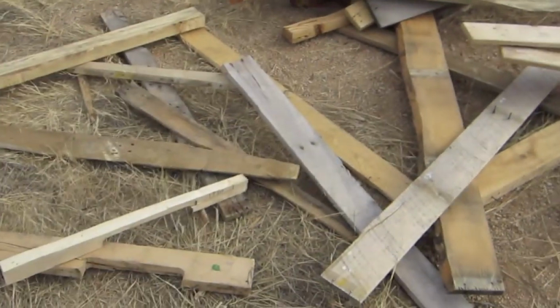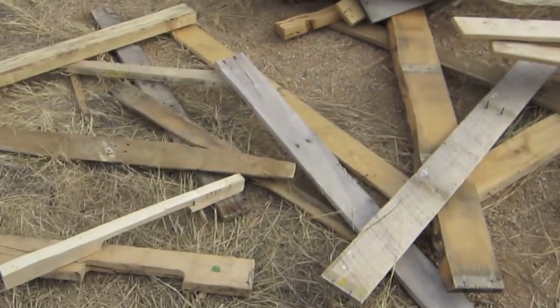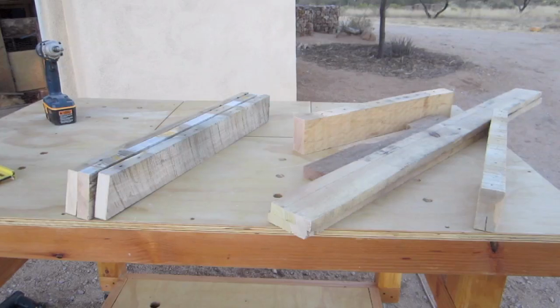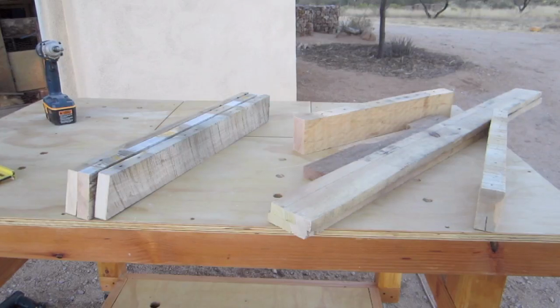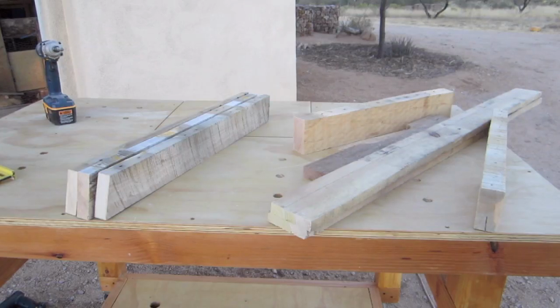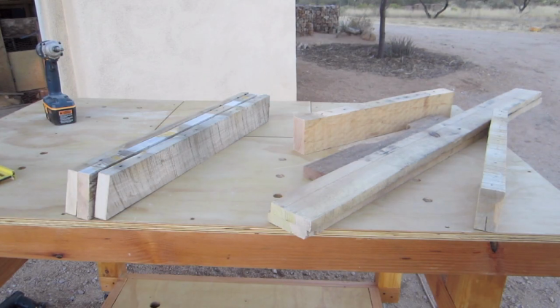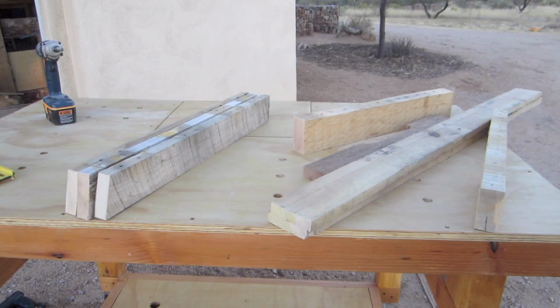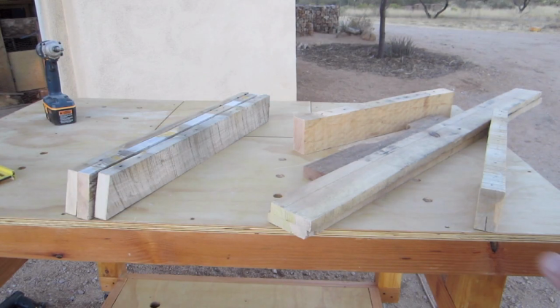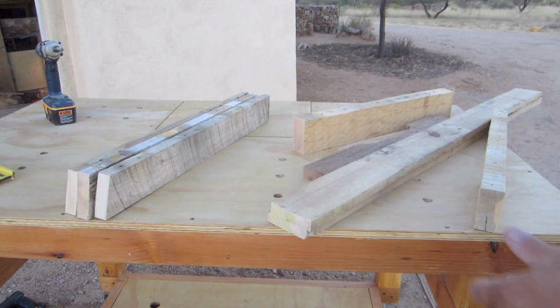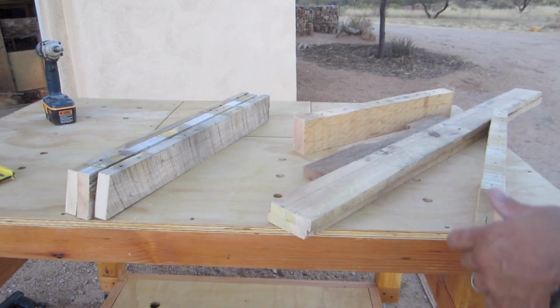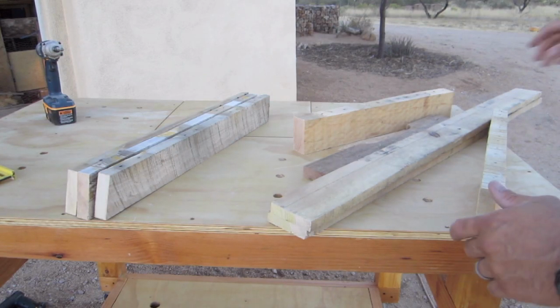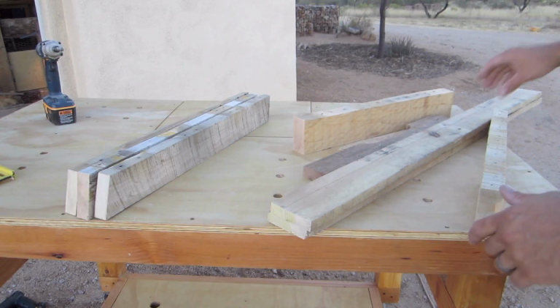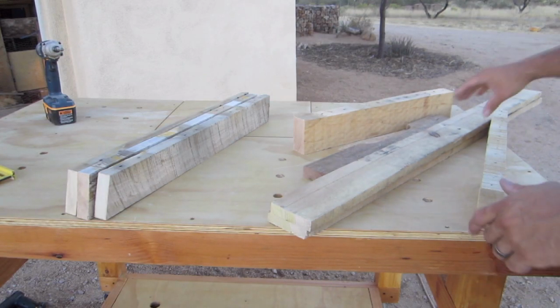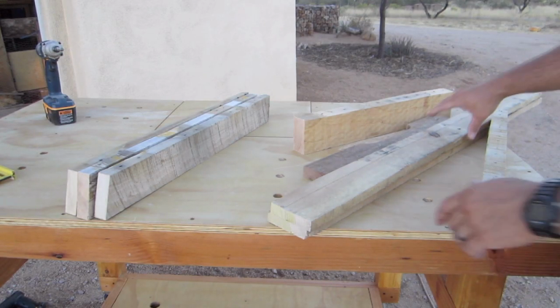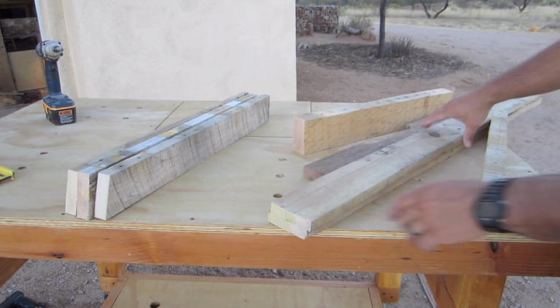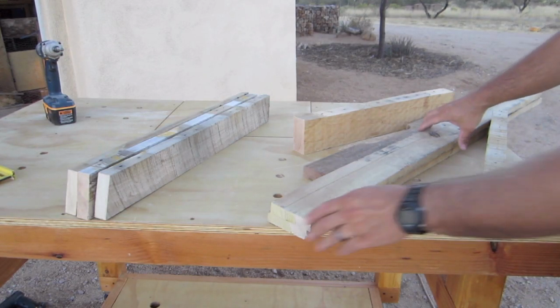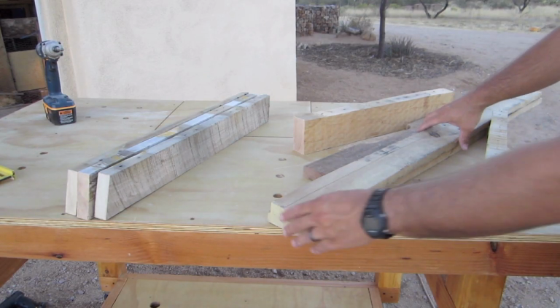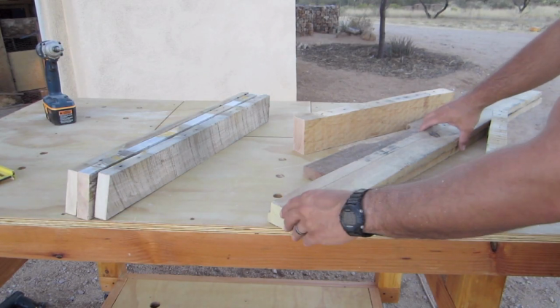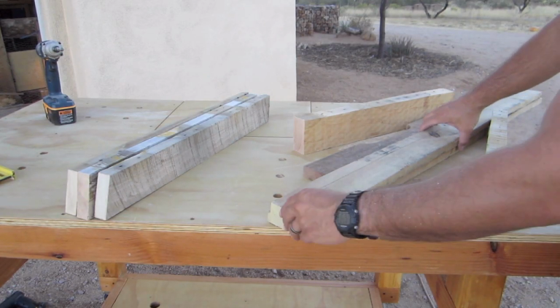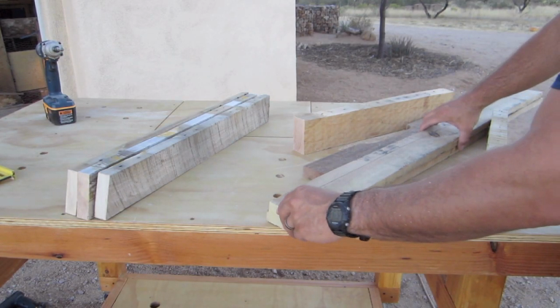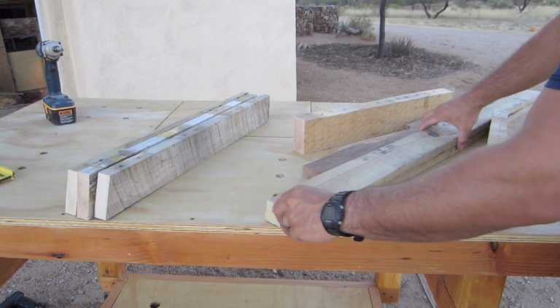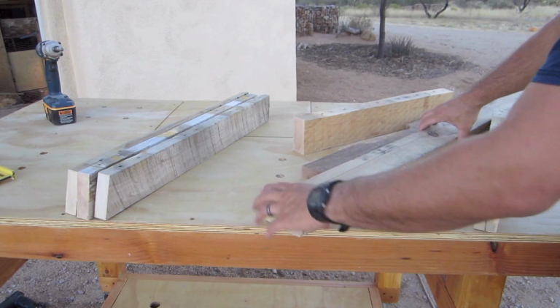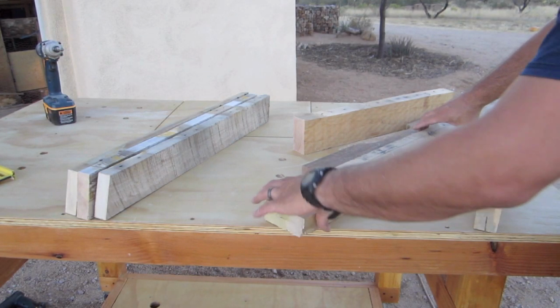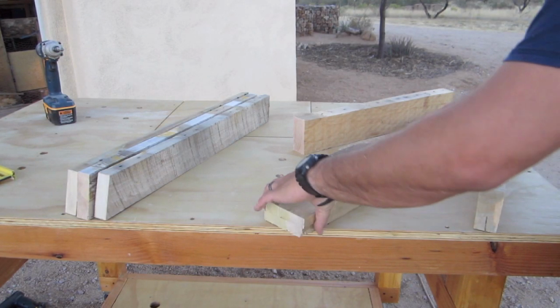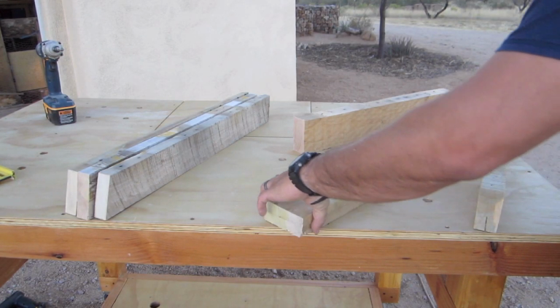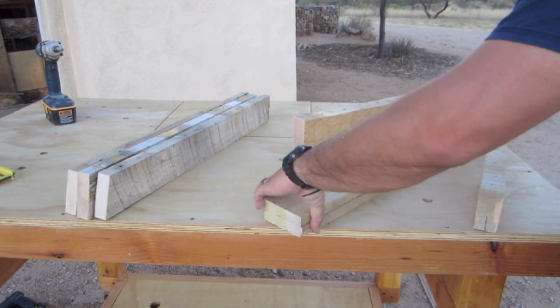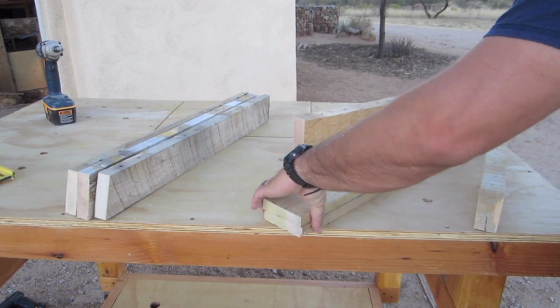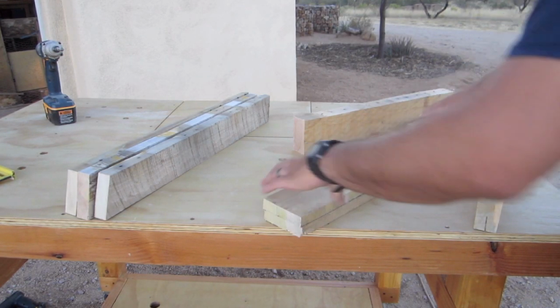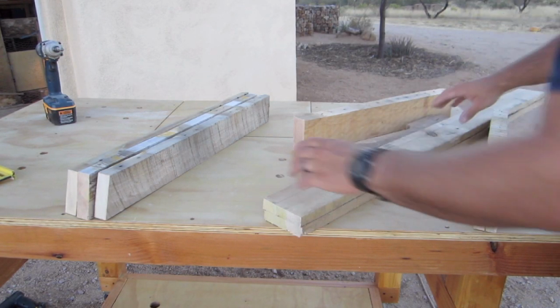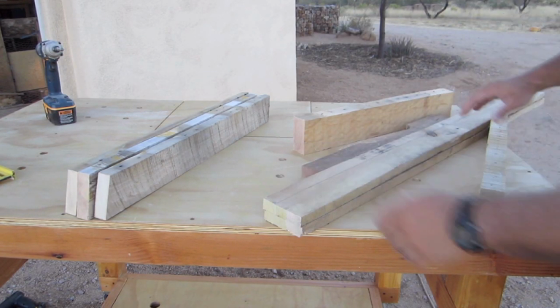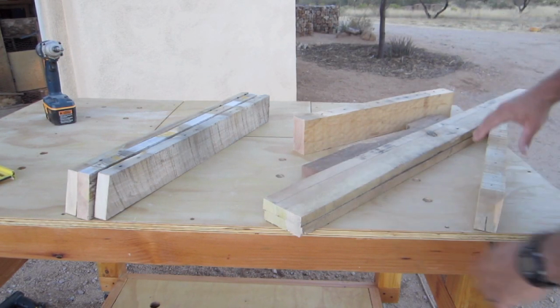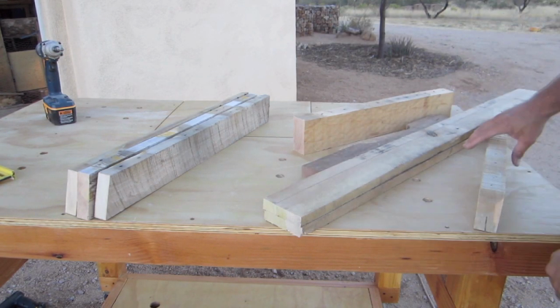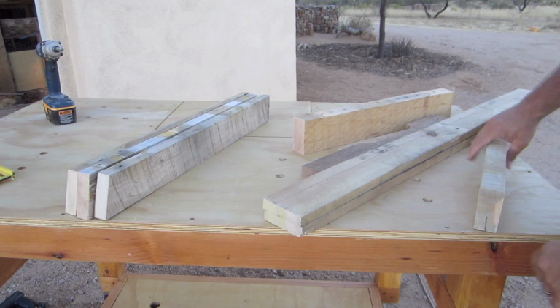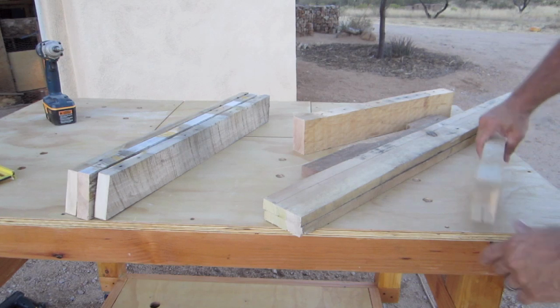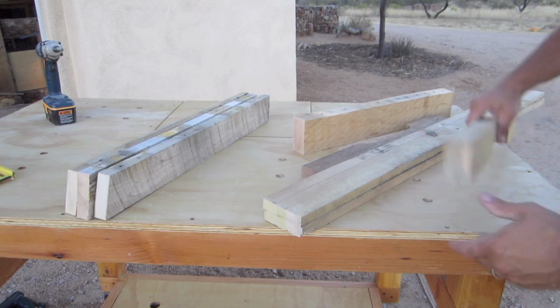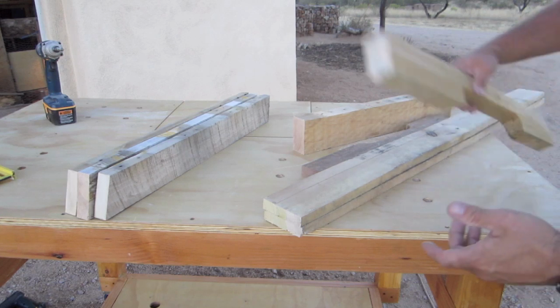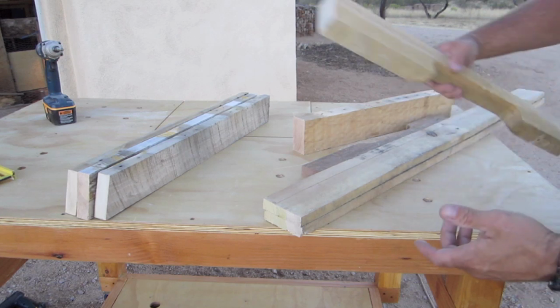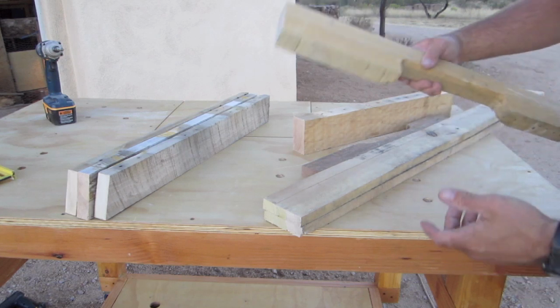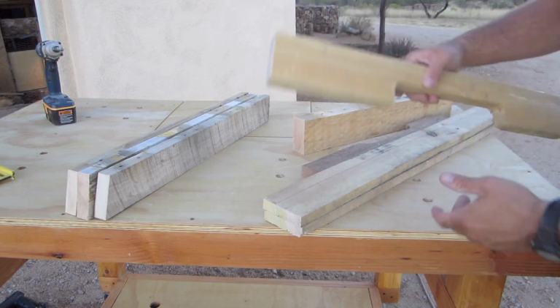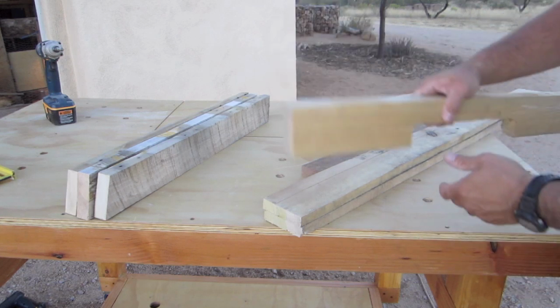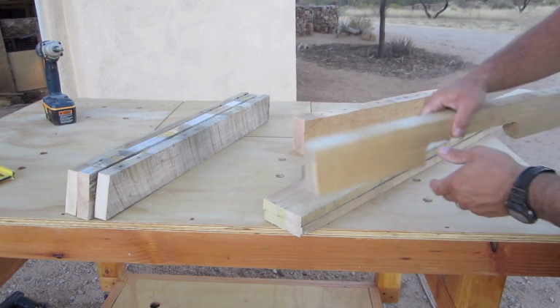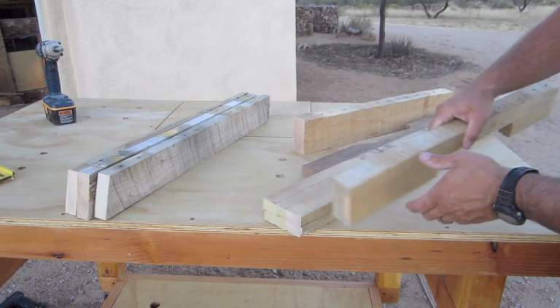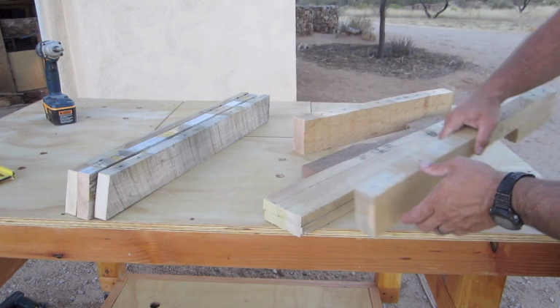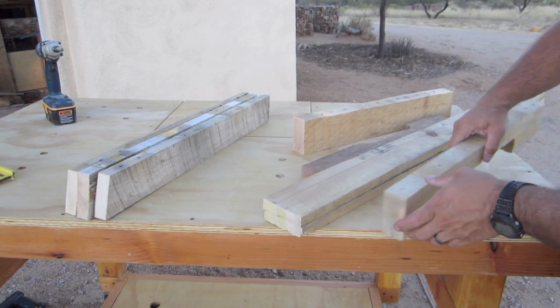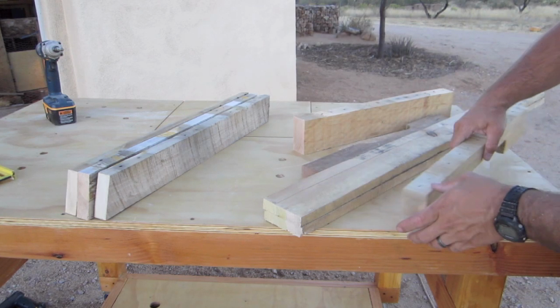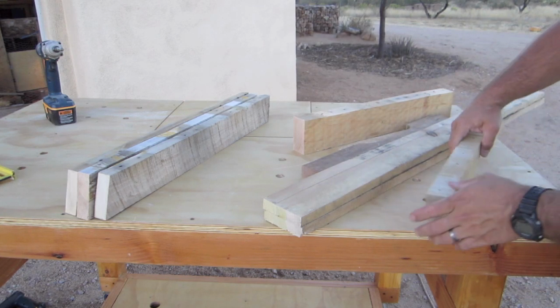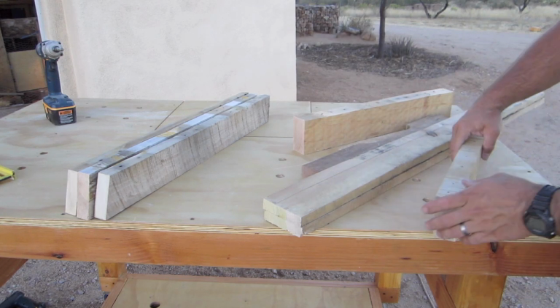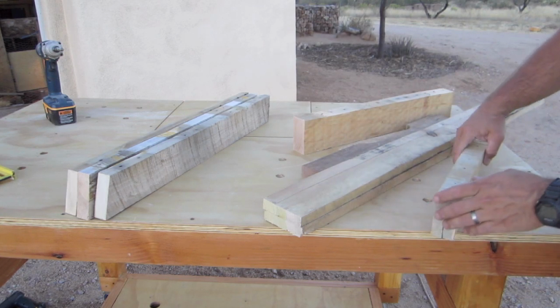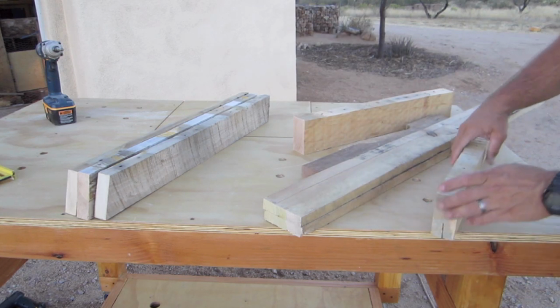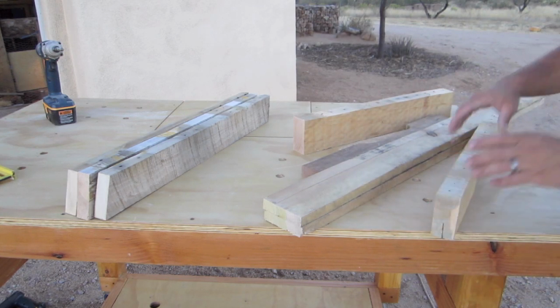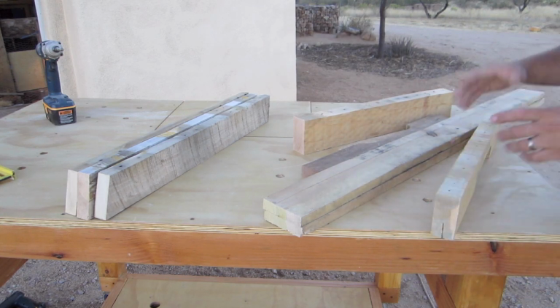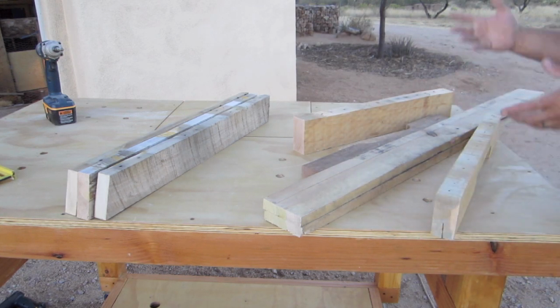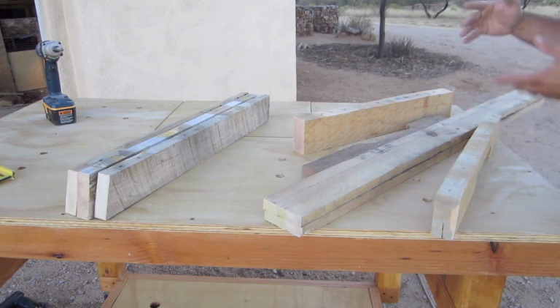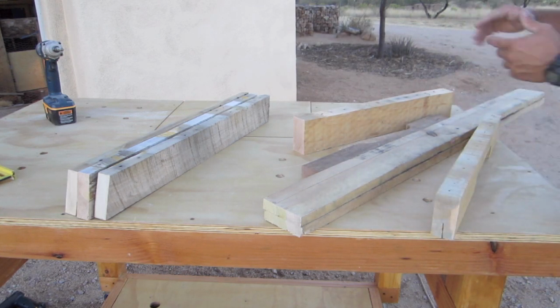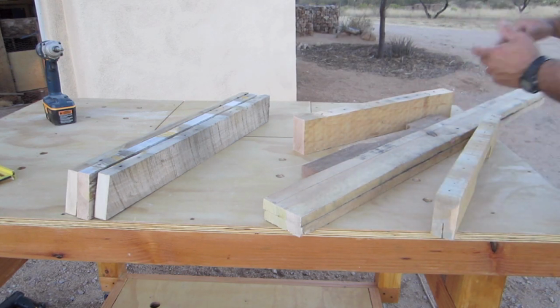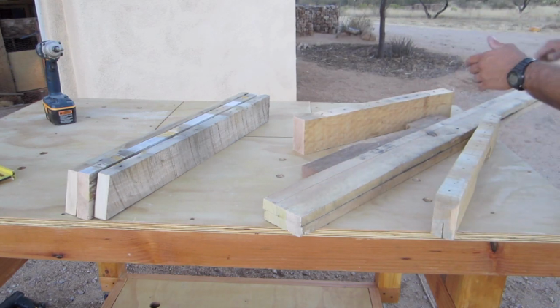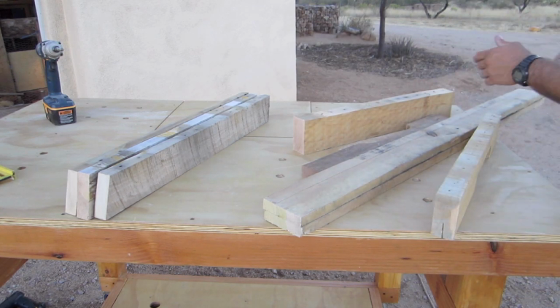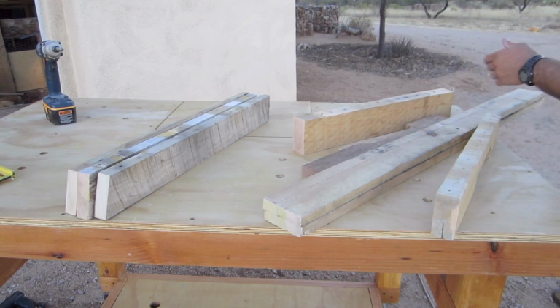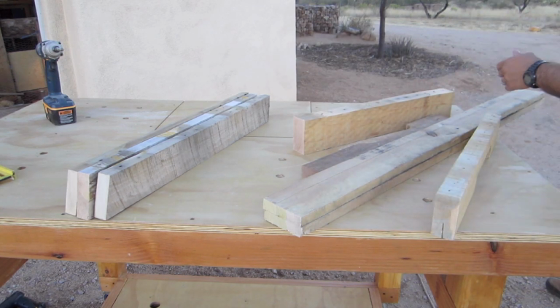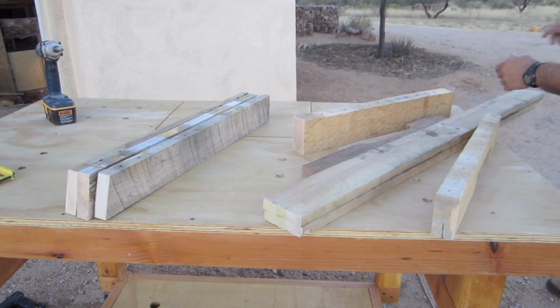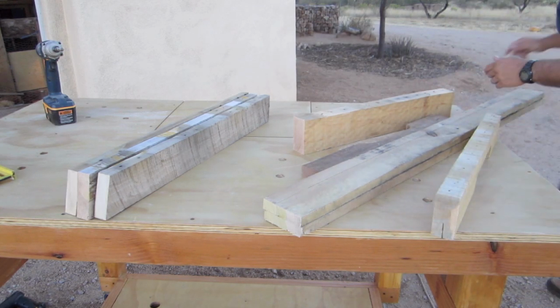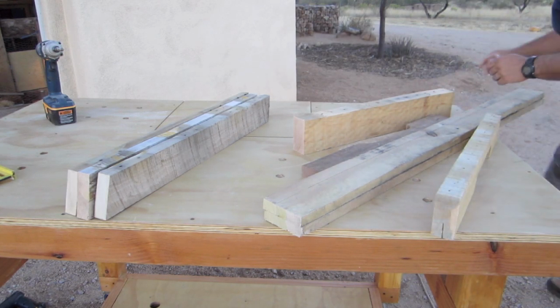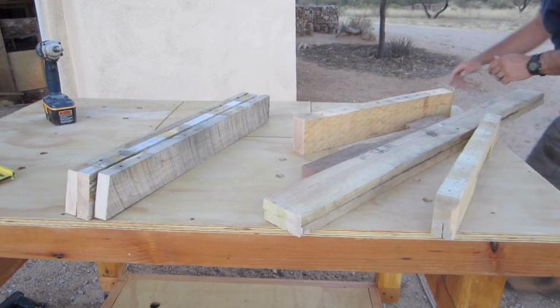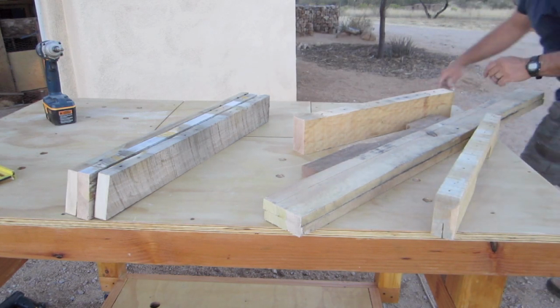Now we've got all of our main pieces cut. I'm just going to lay them out so you can kind of see how the frame is.